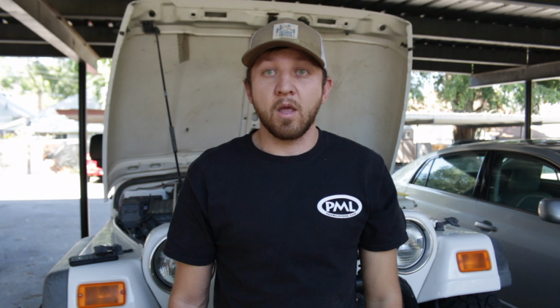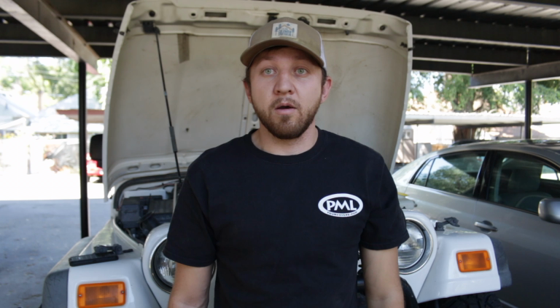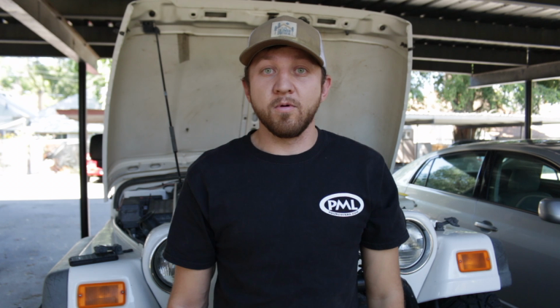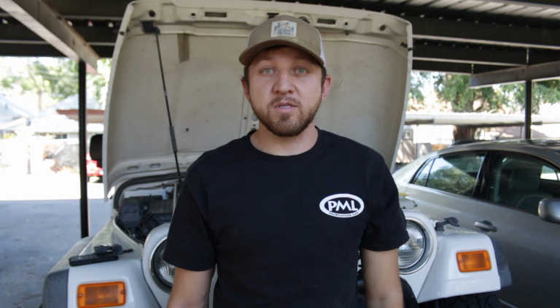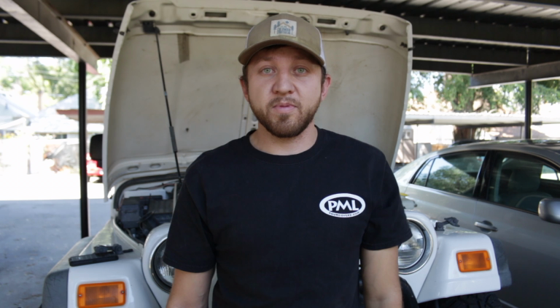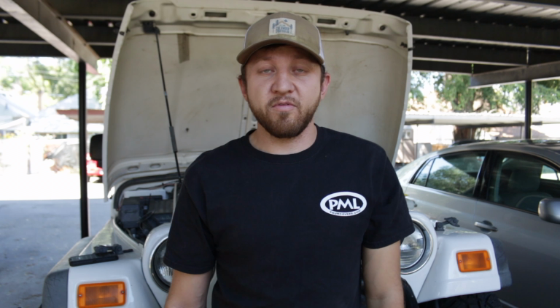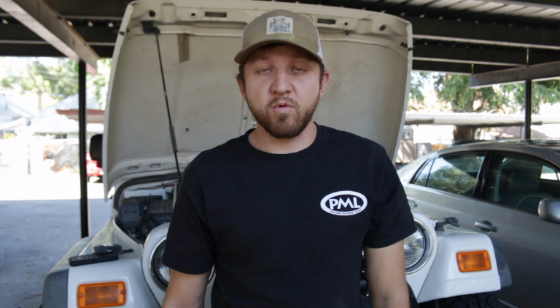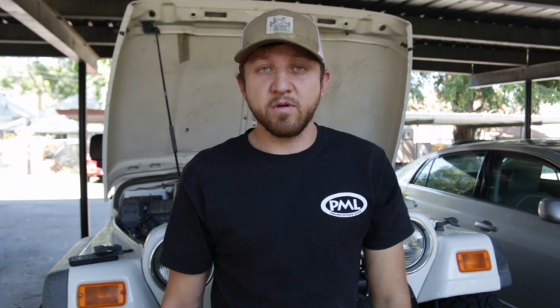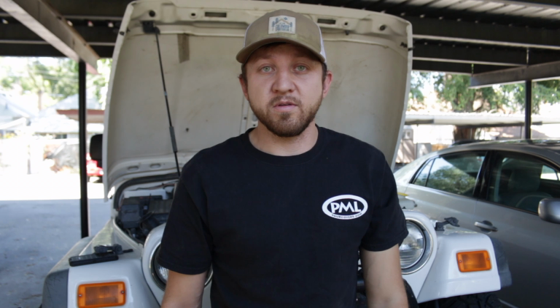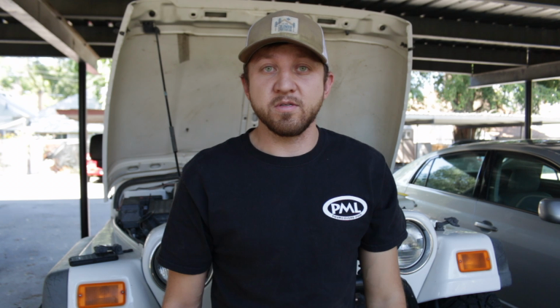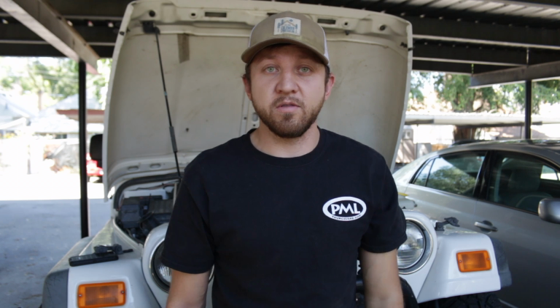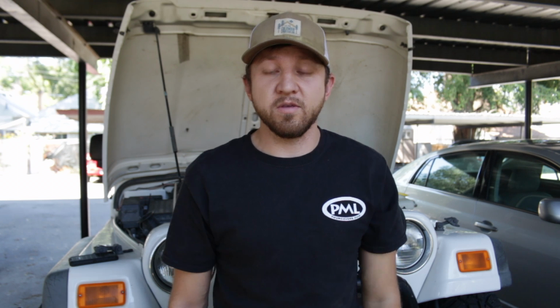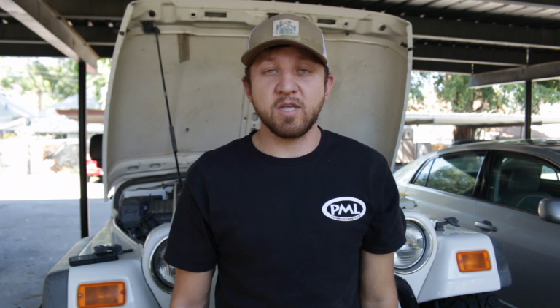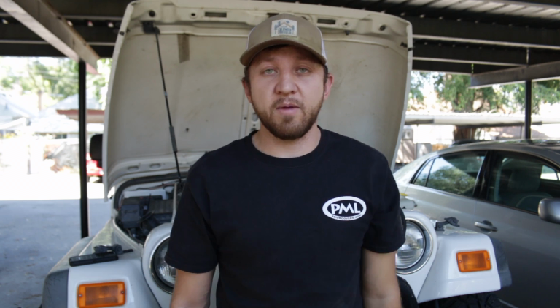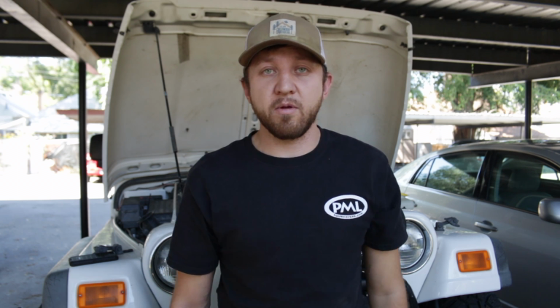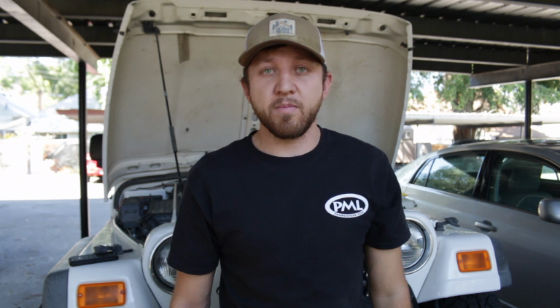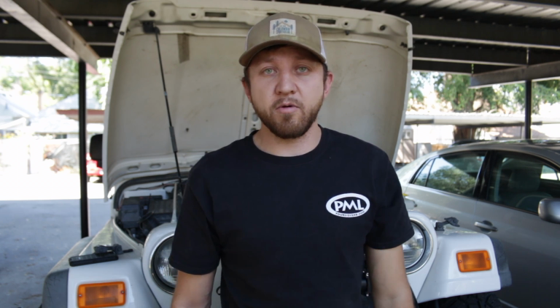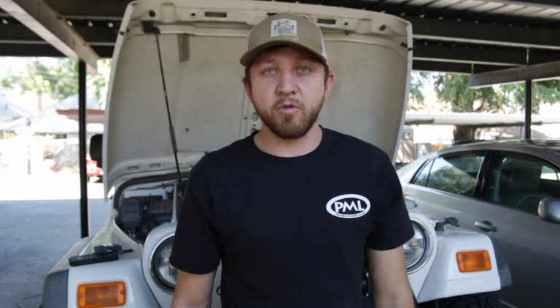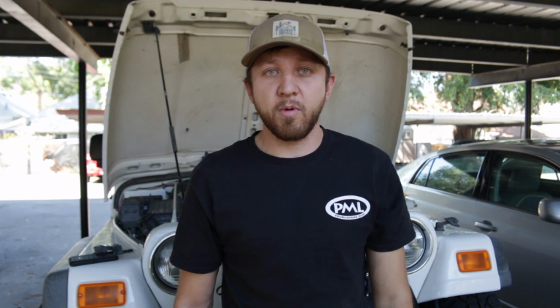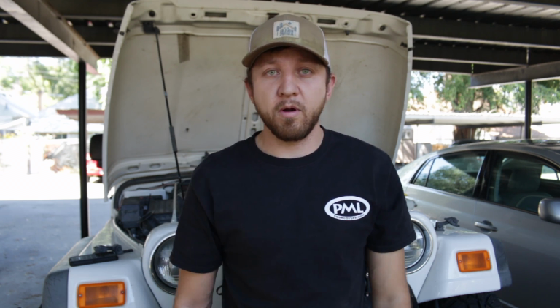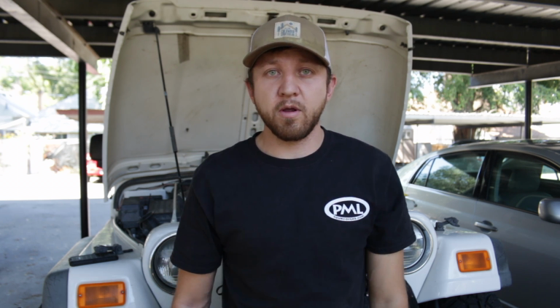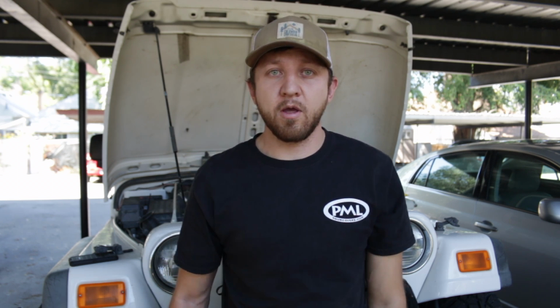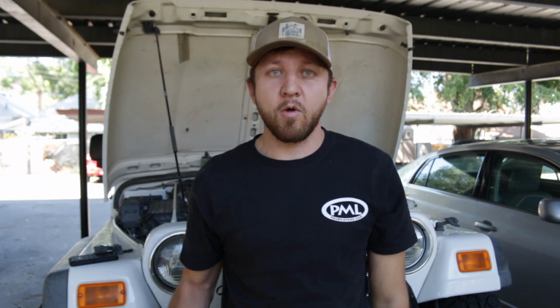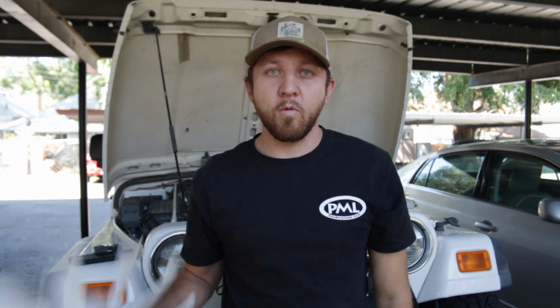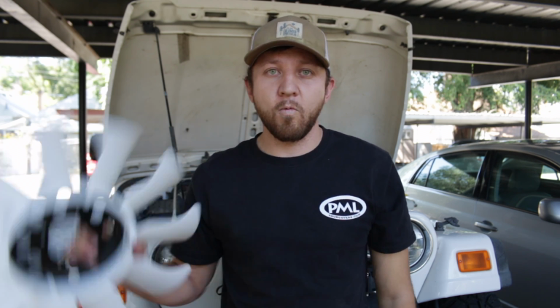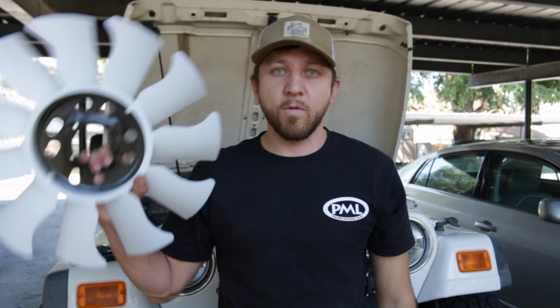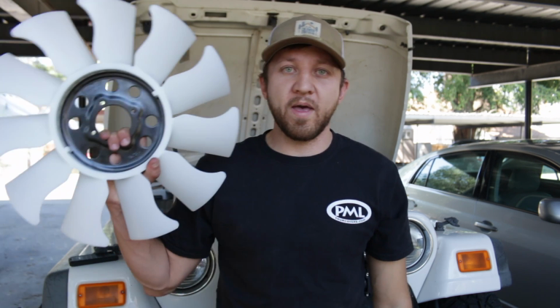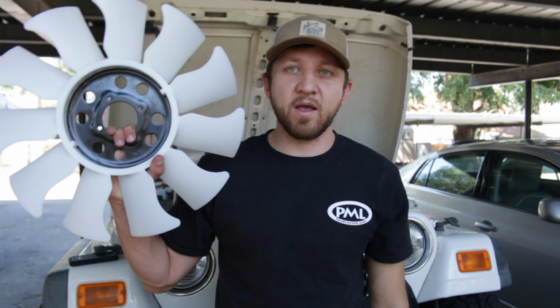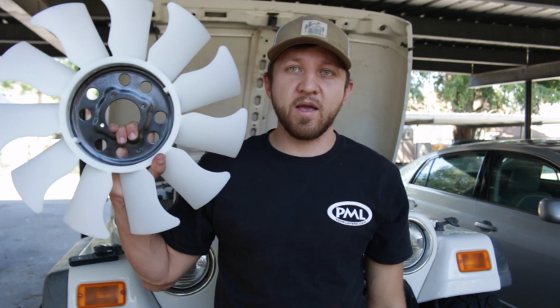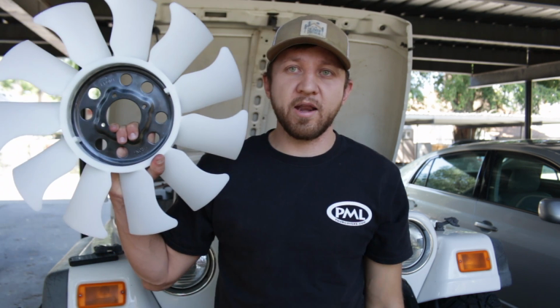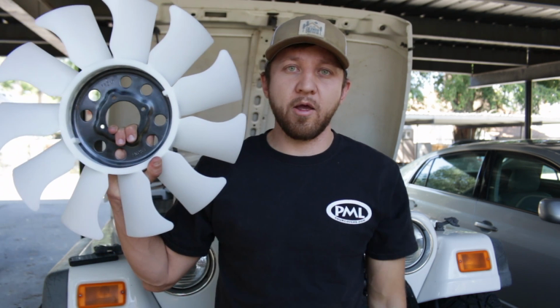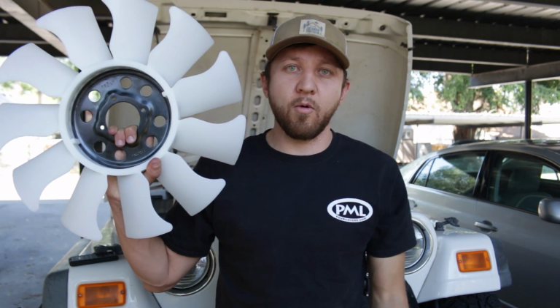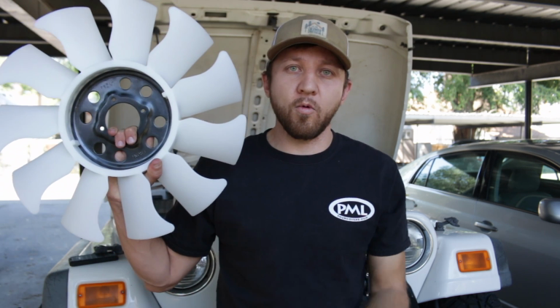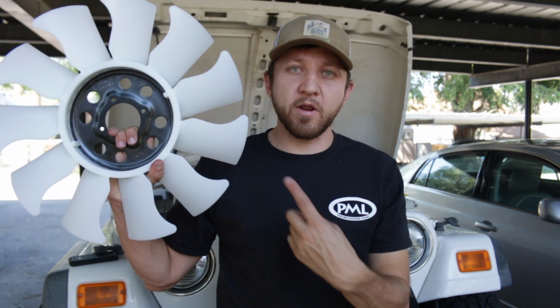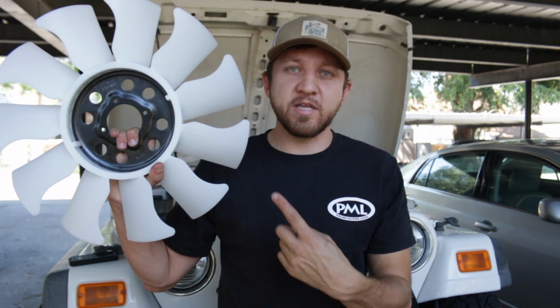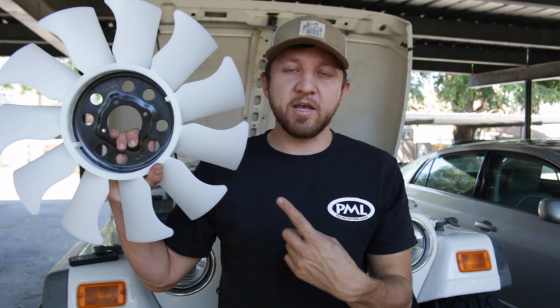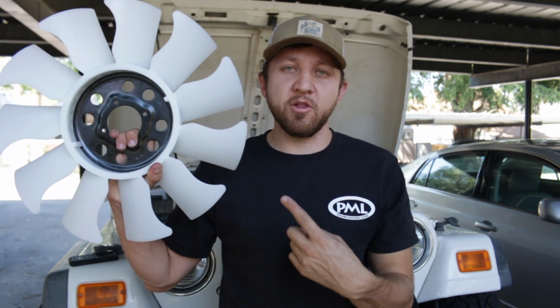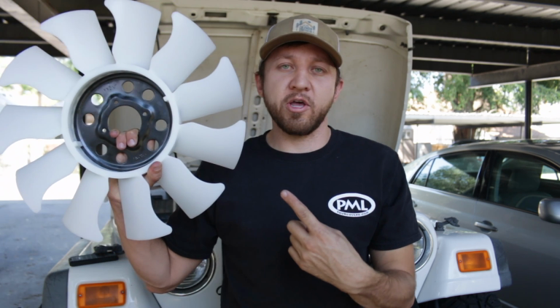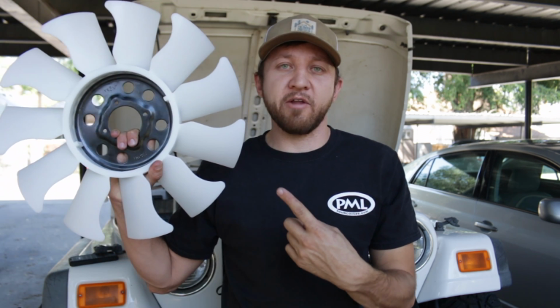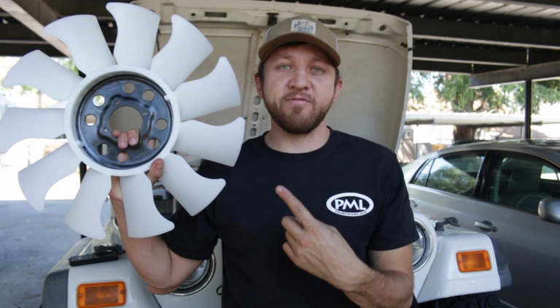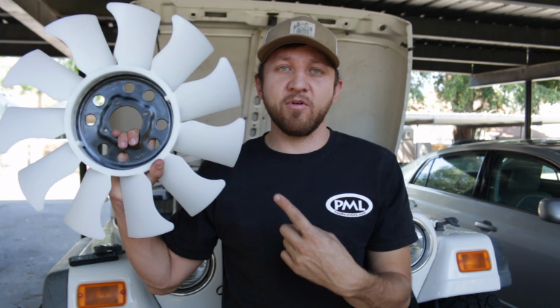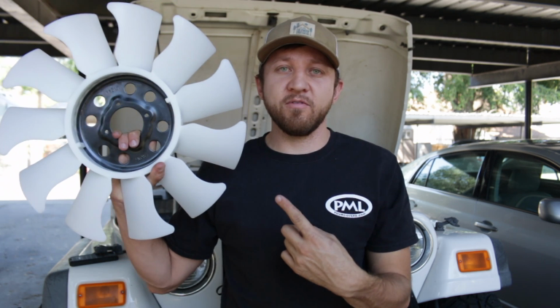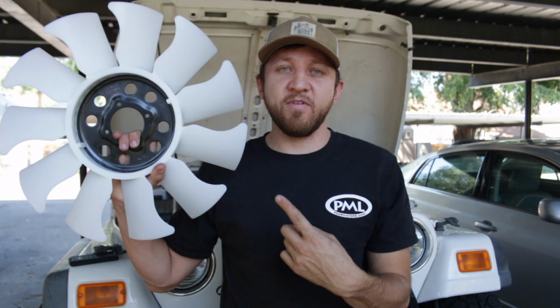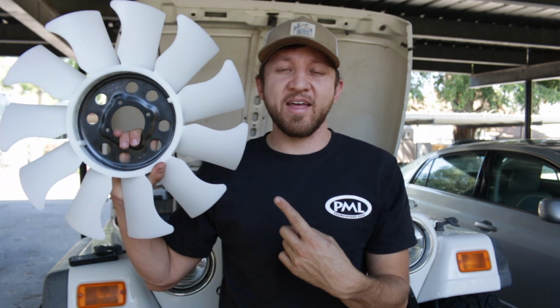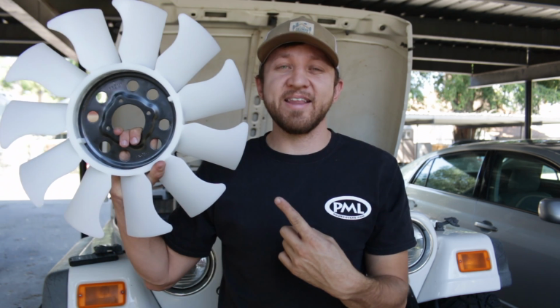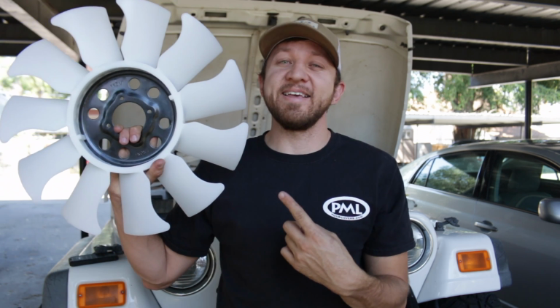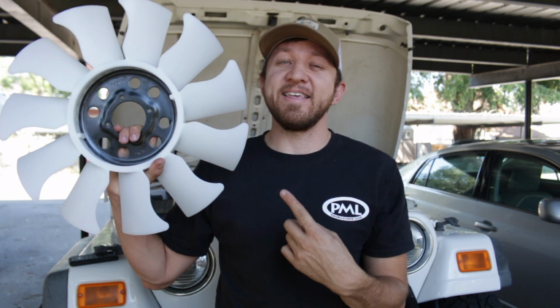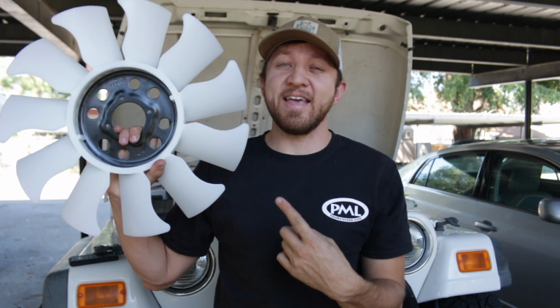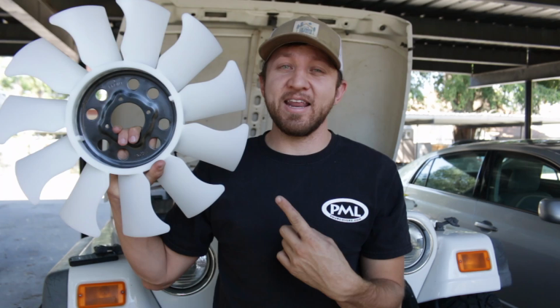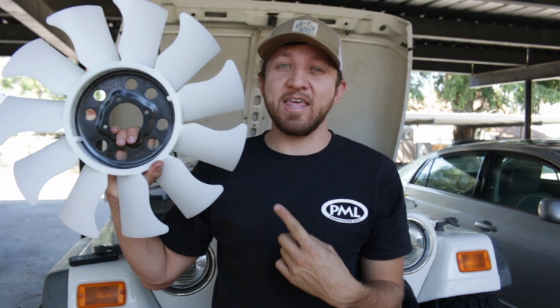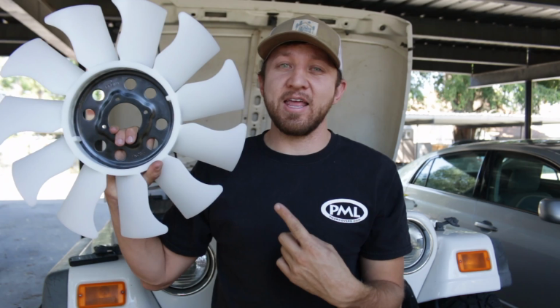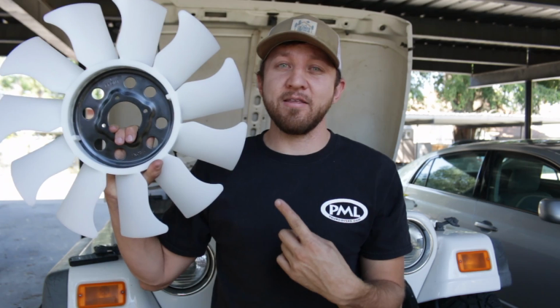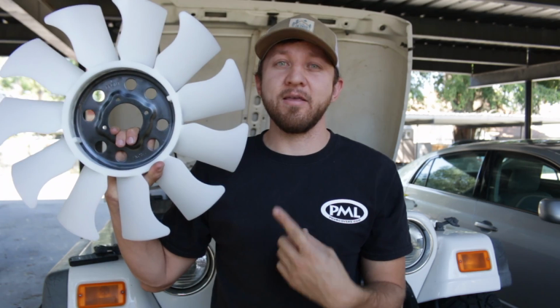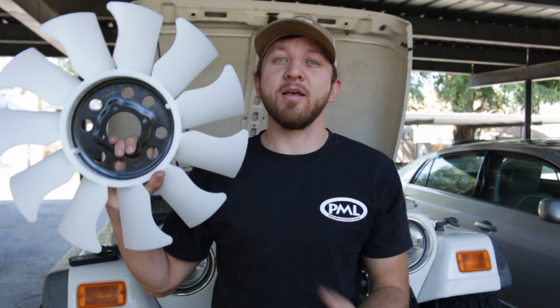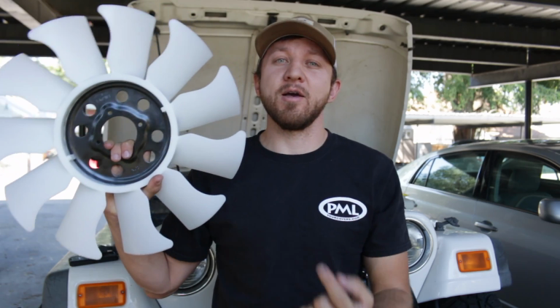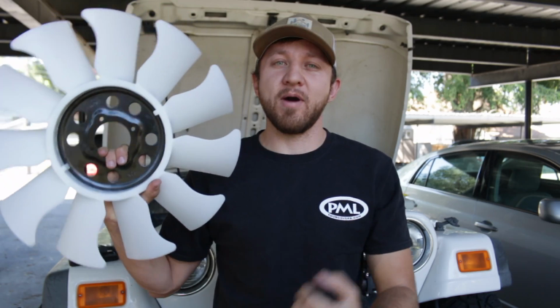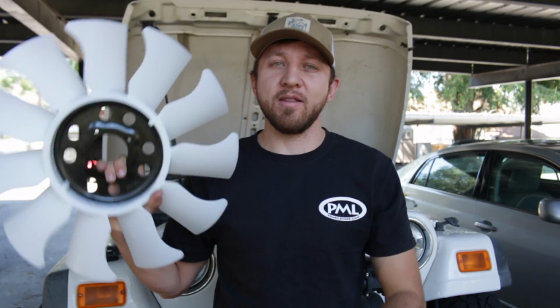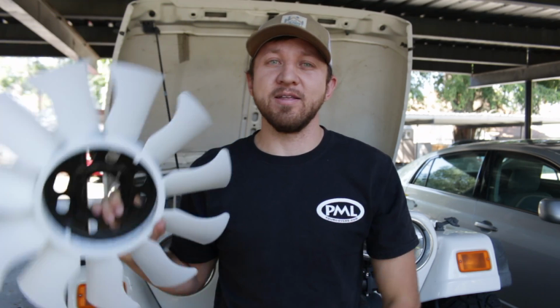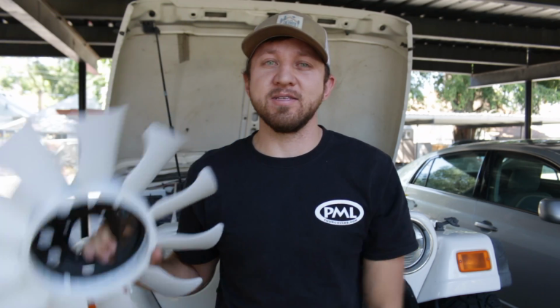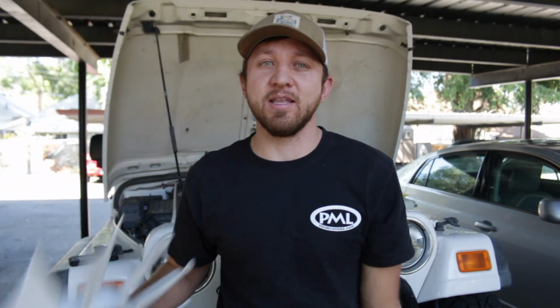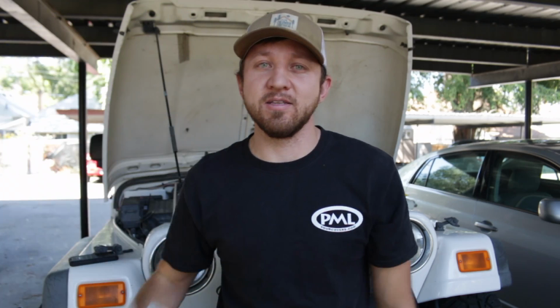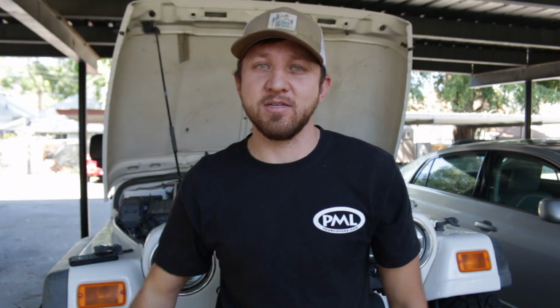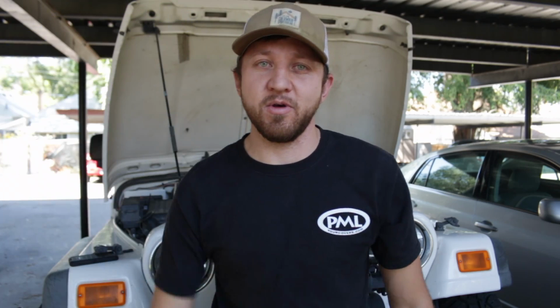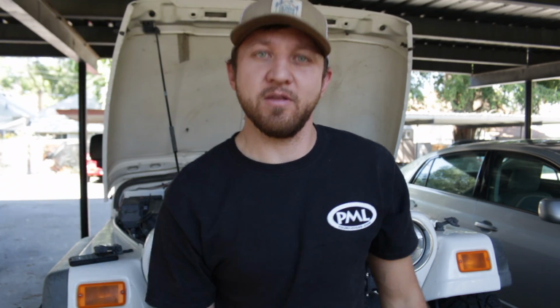What's up everyone? So this time on Embark with Mark, we're back at it. We're gonna take a look at a Ford fan yet again. Let's get into it.